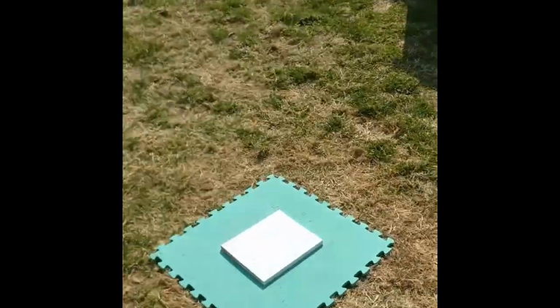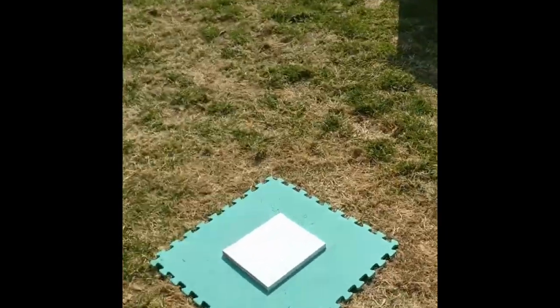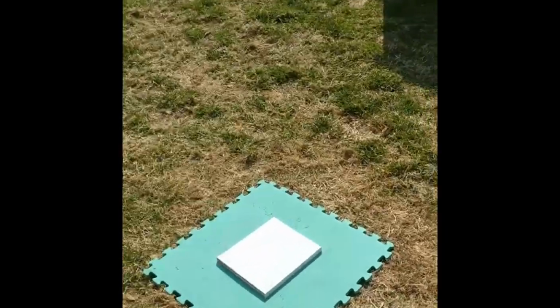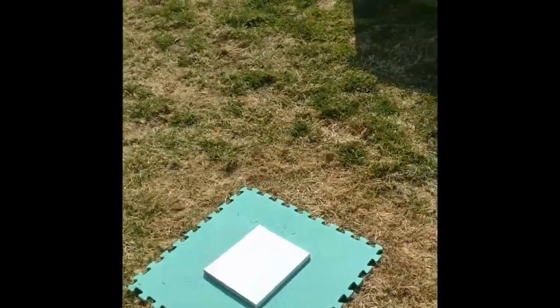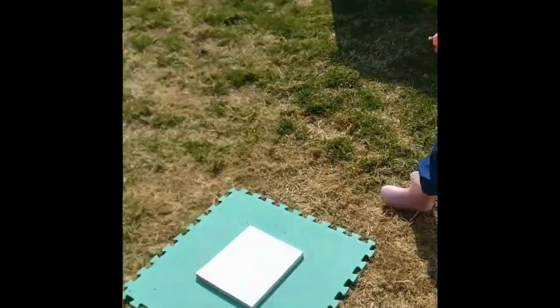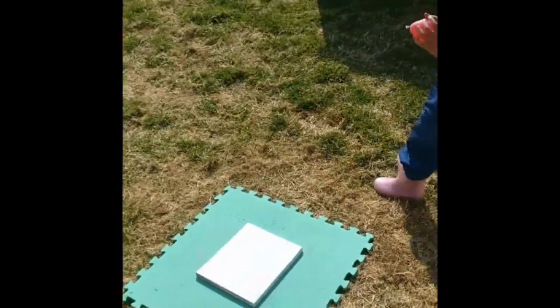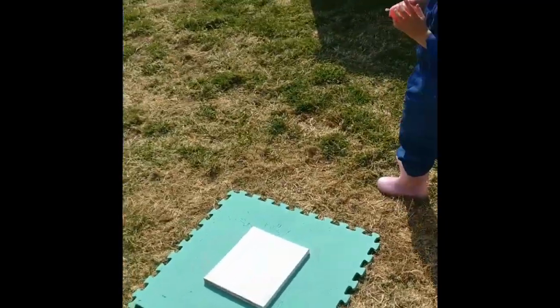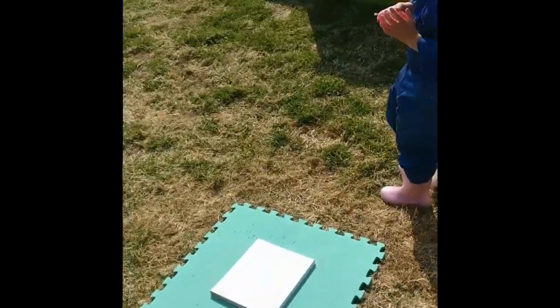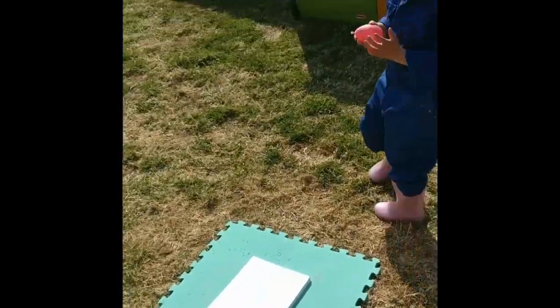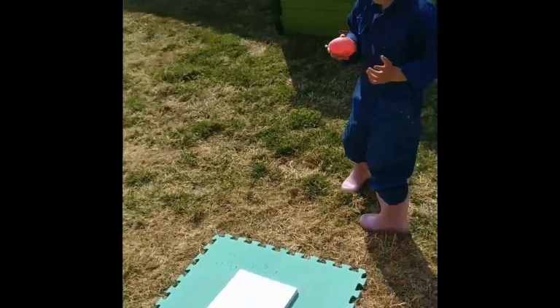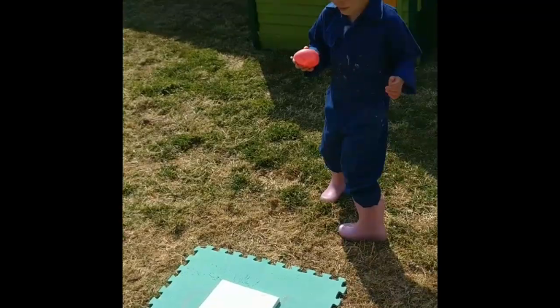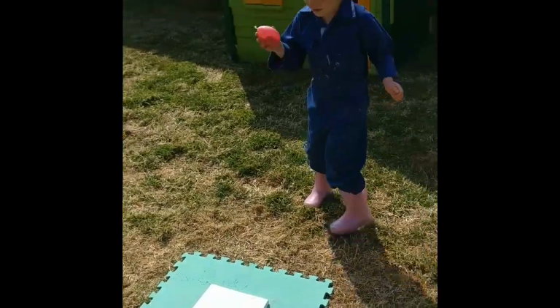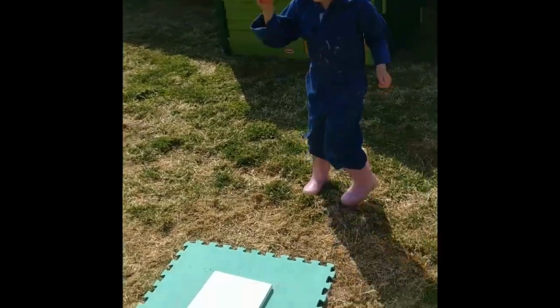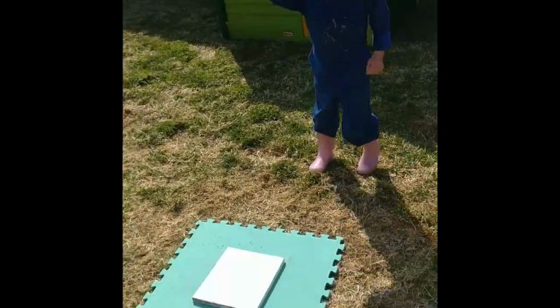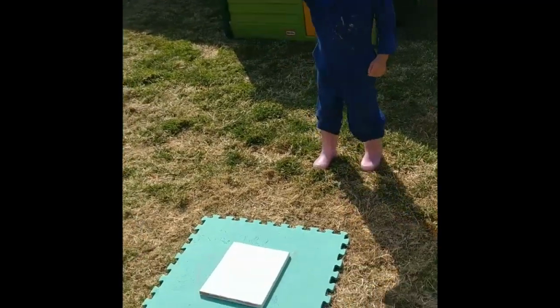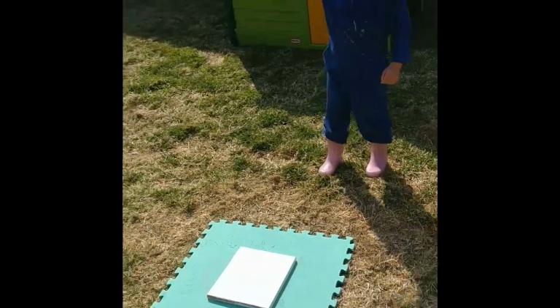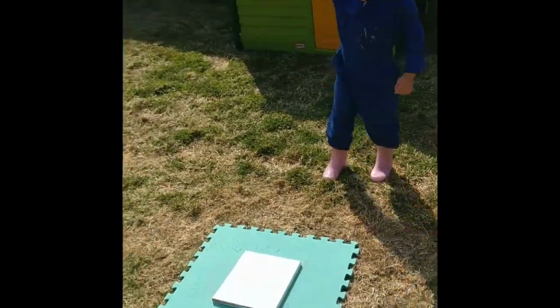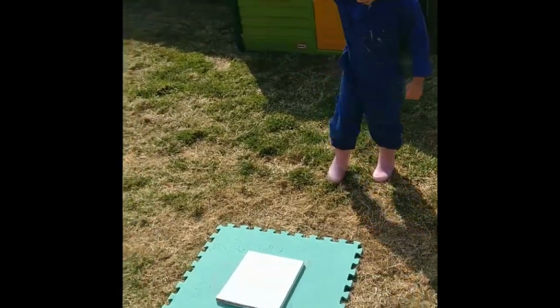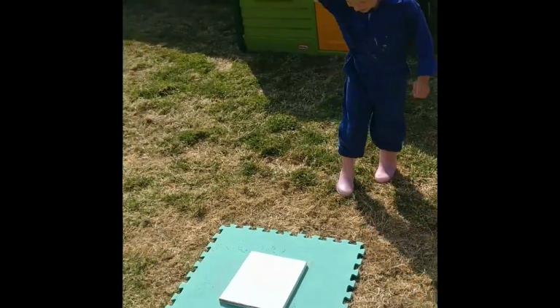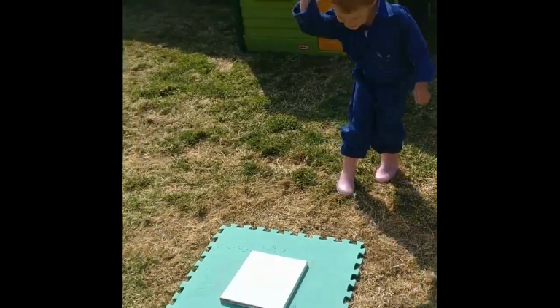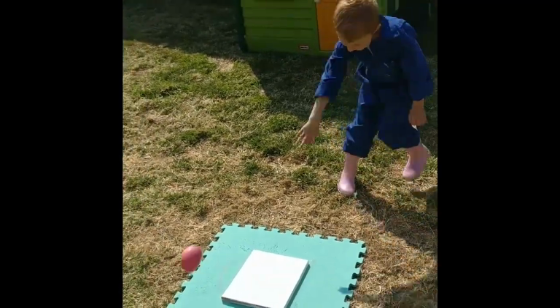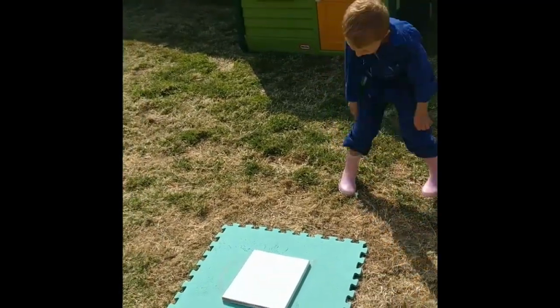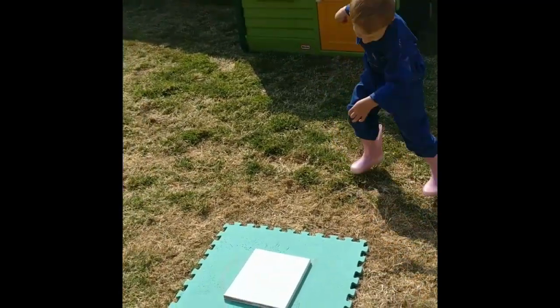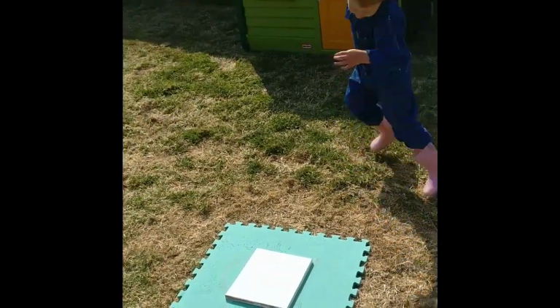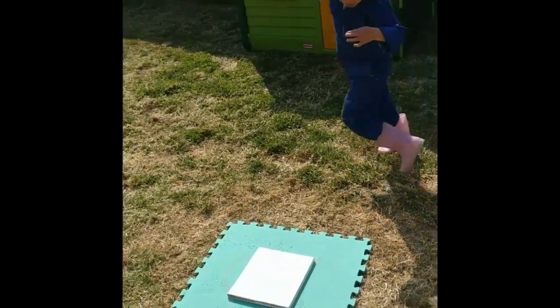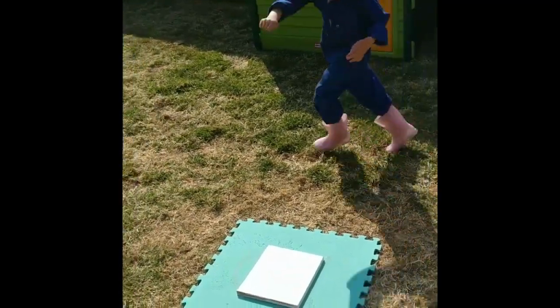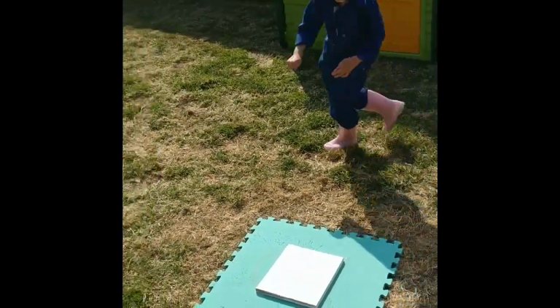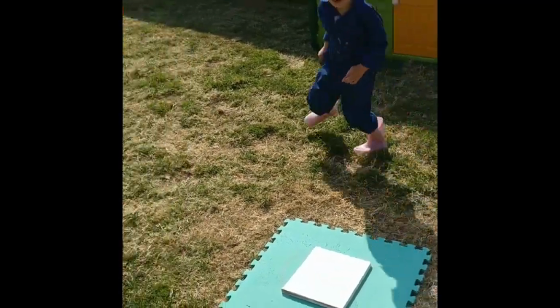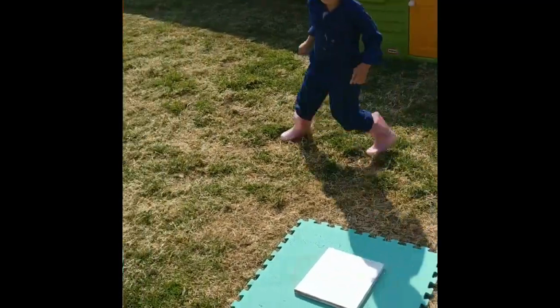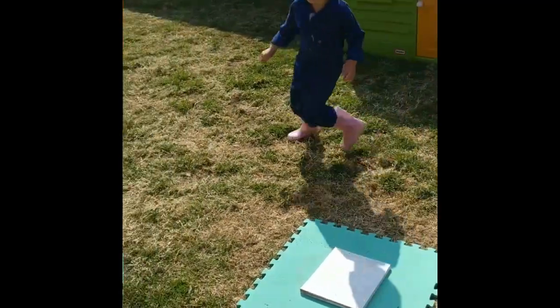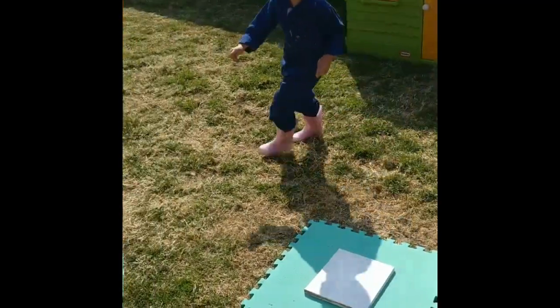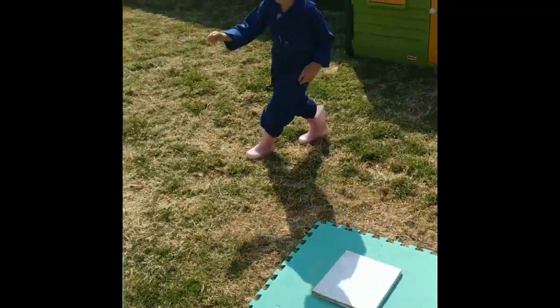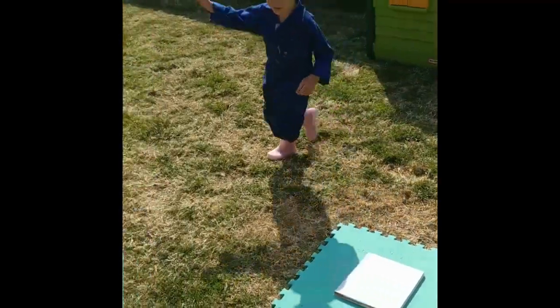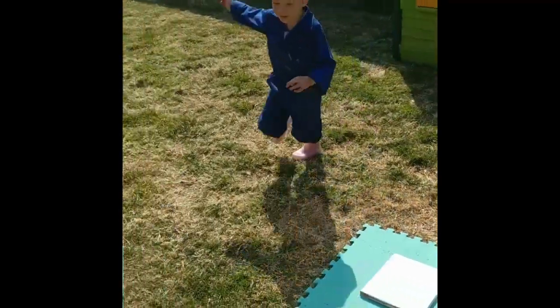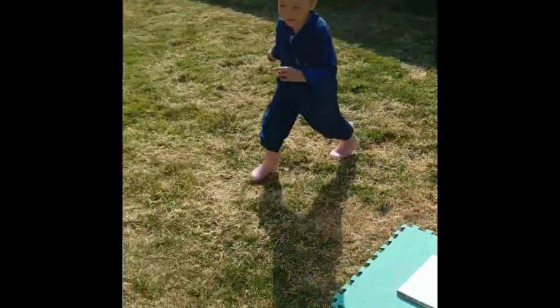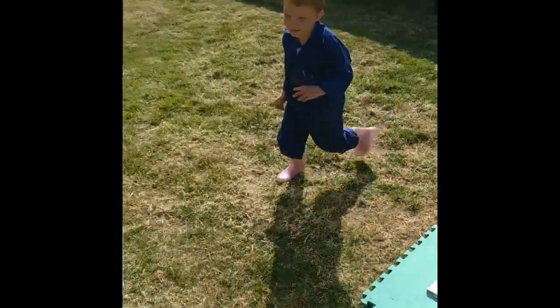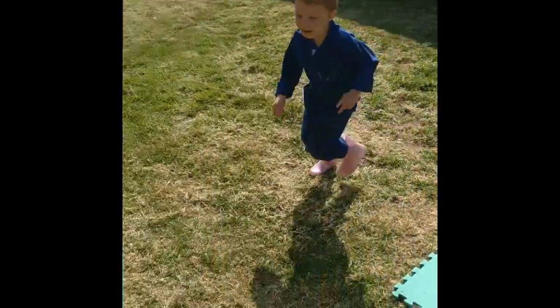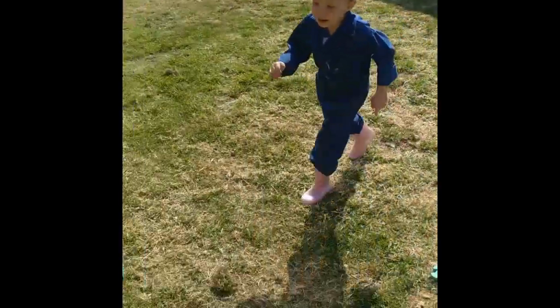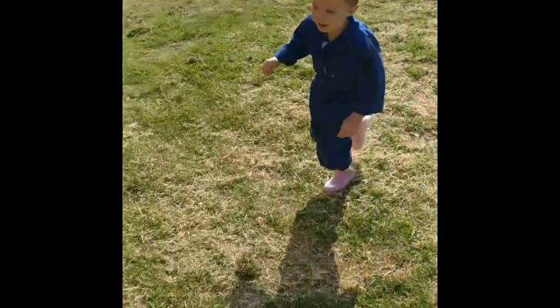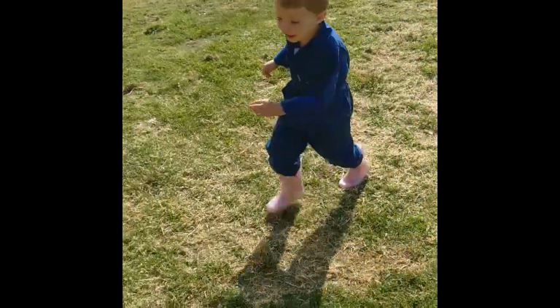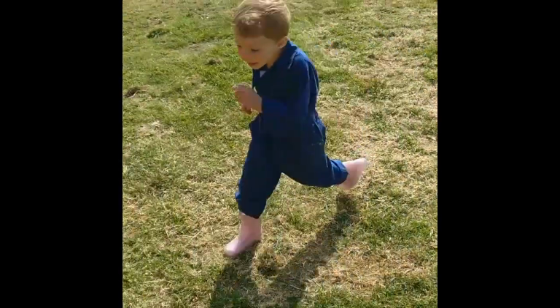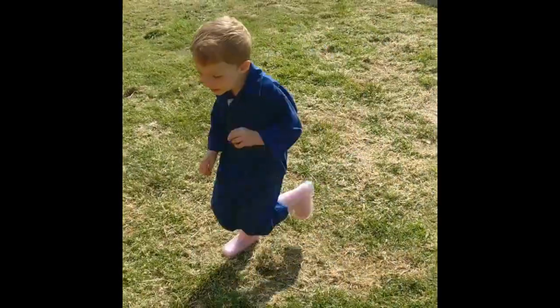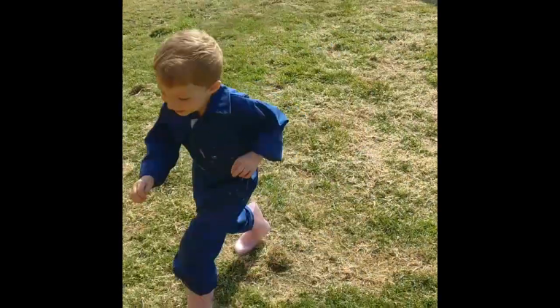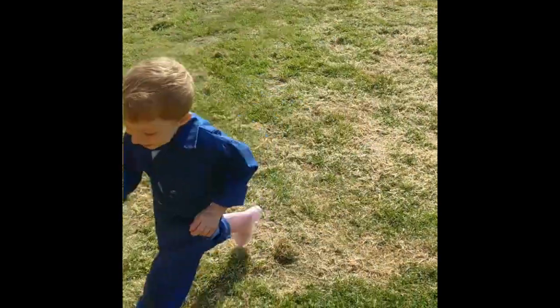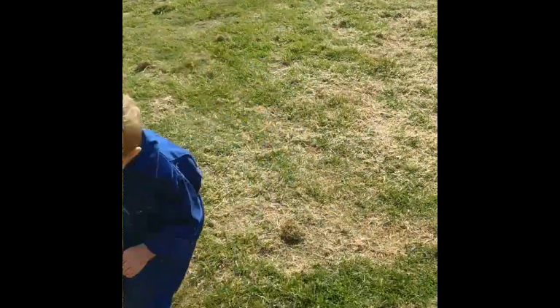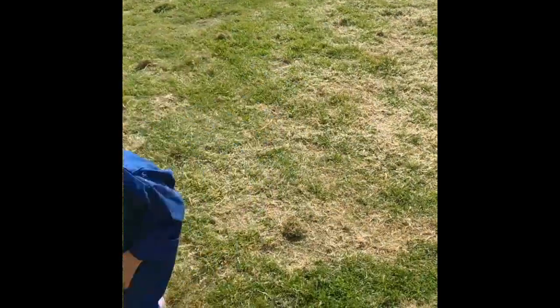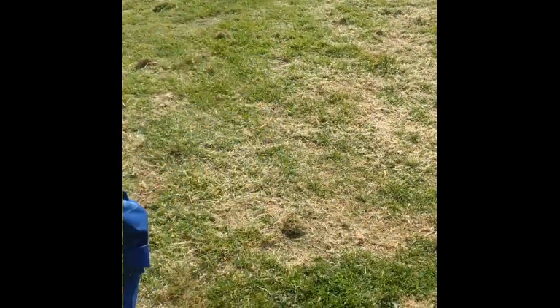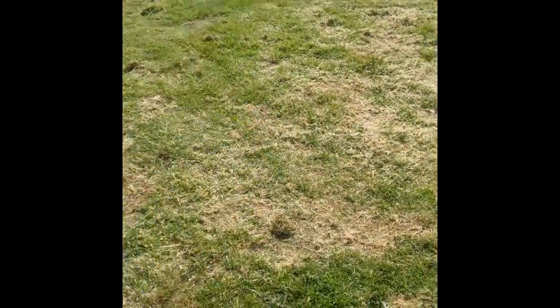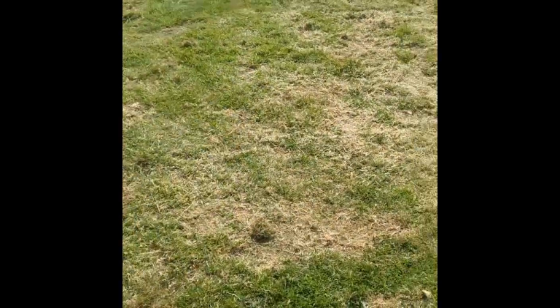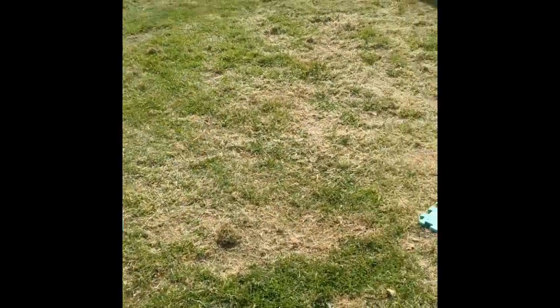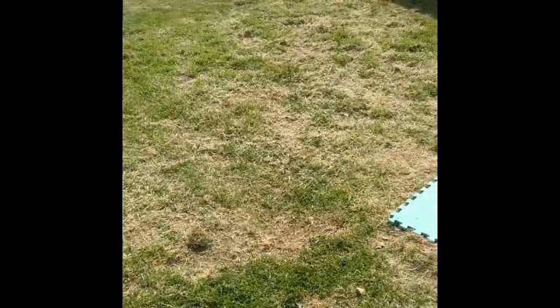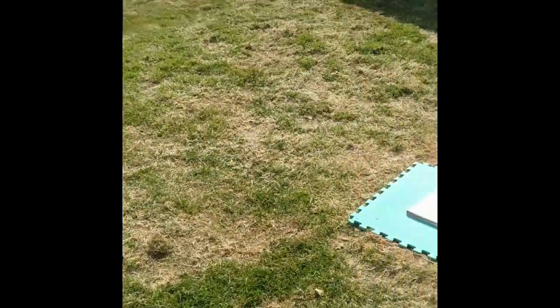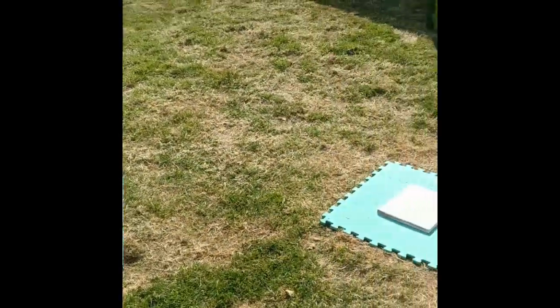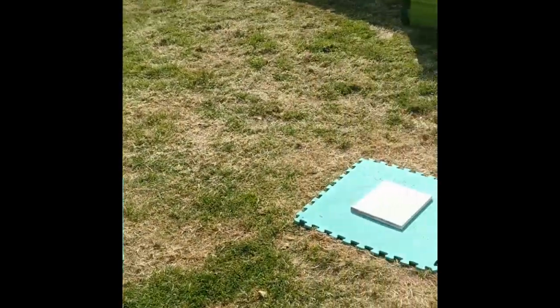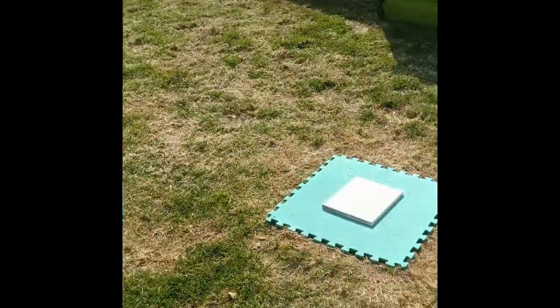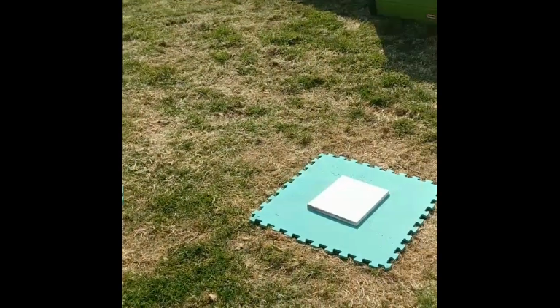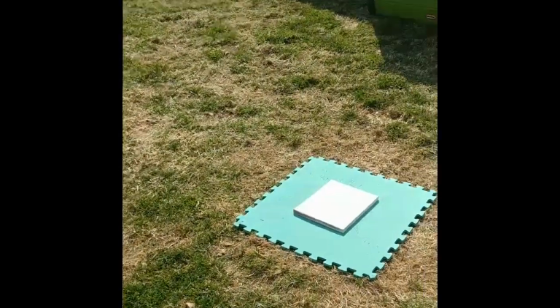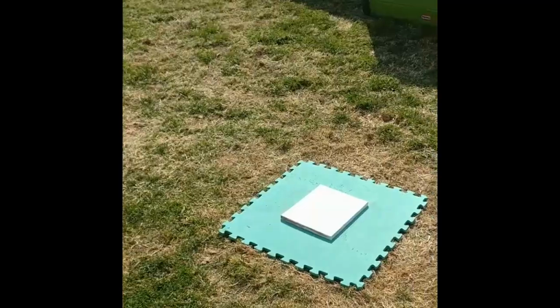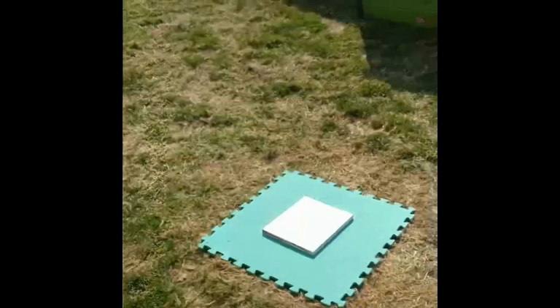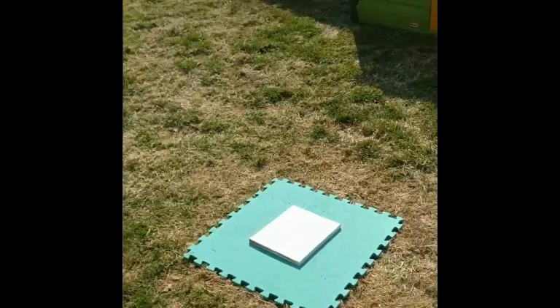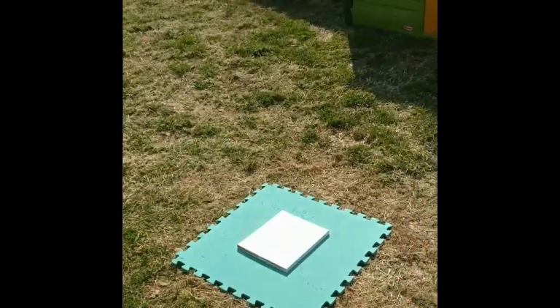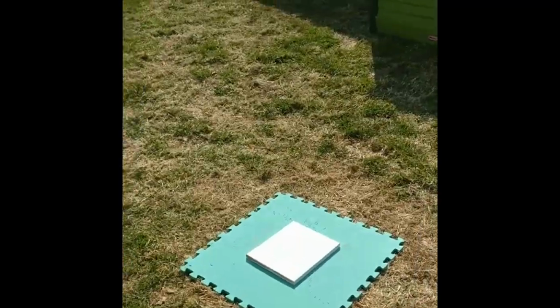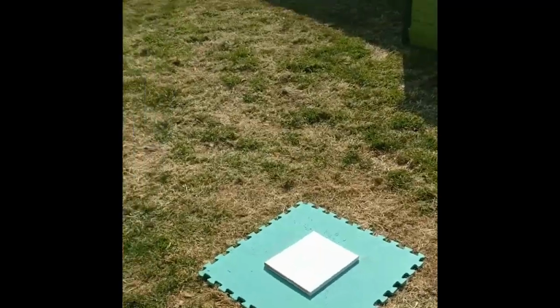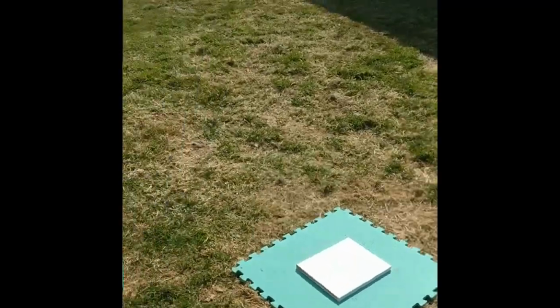Look, look, look! It didn't splash. Lucky. Lucky us.